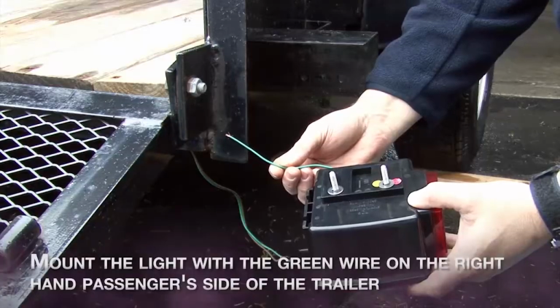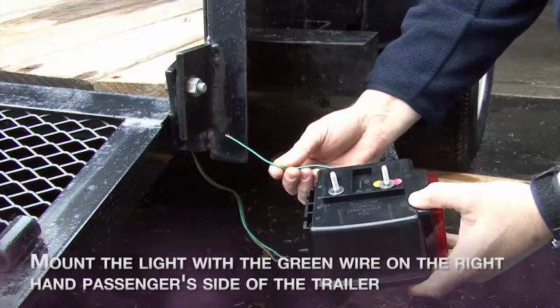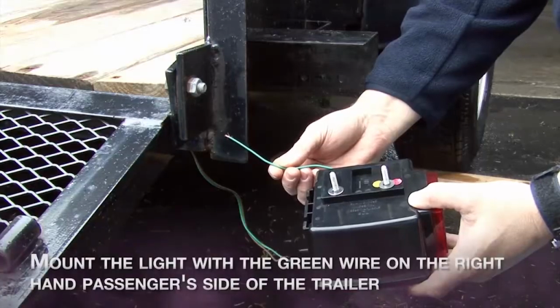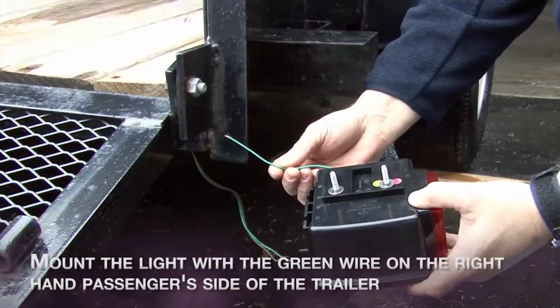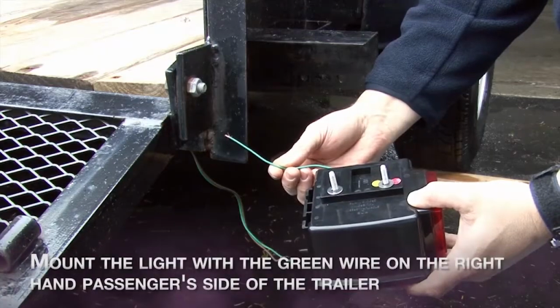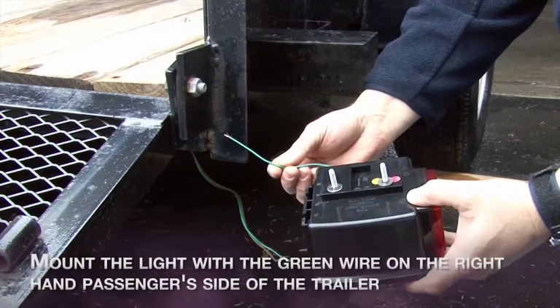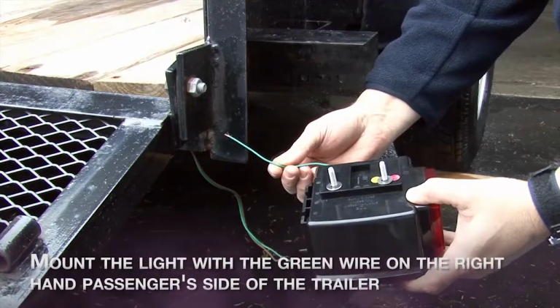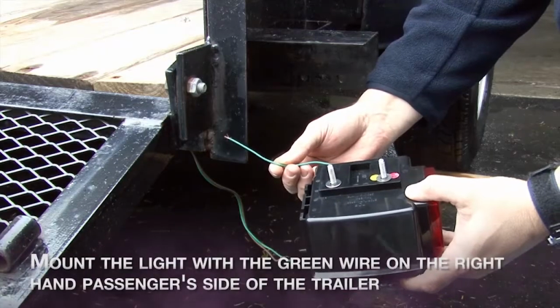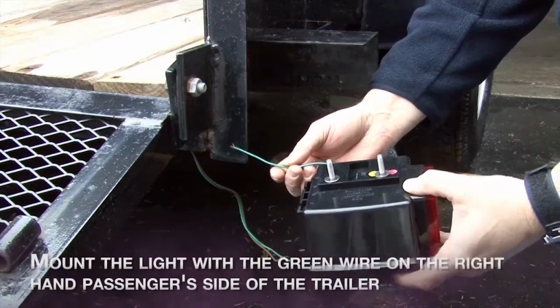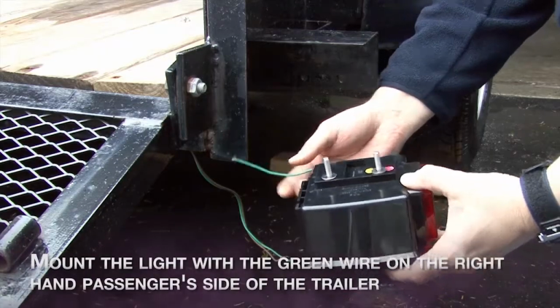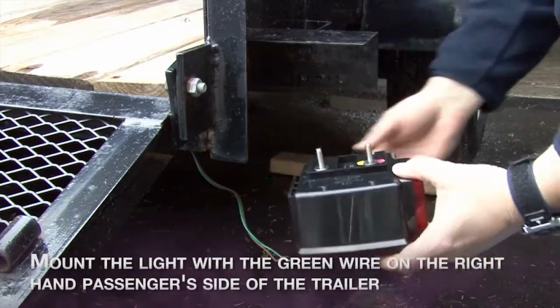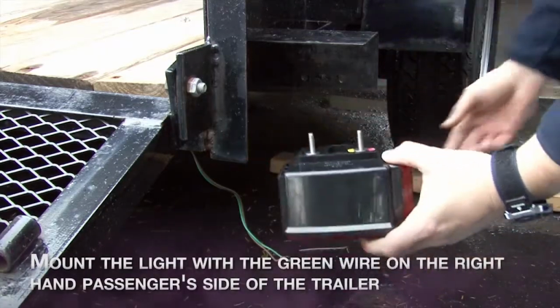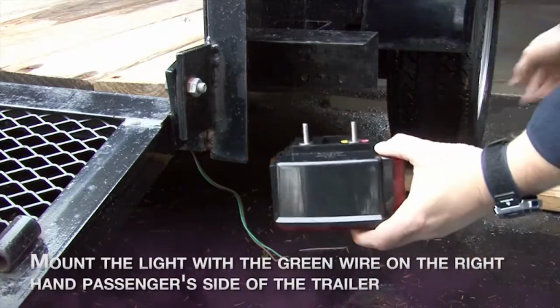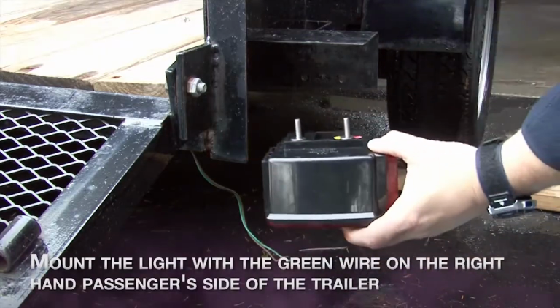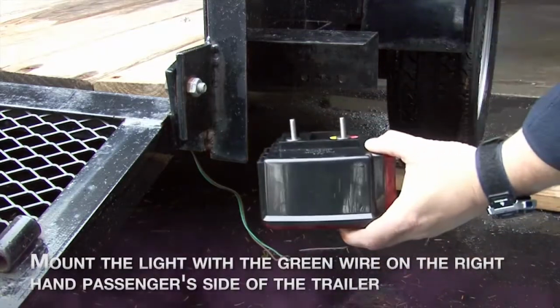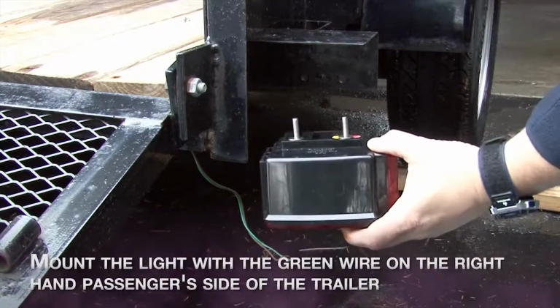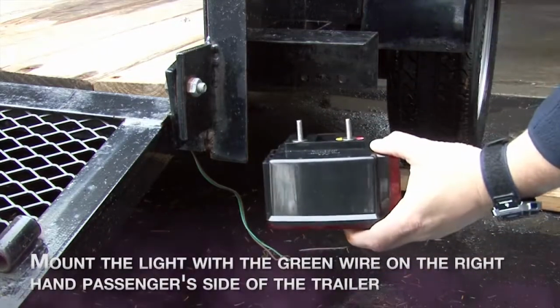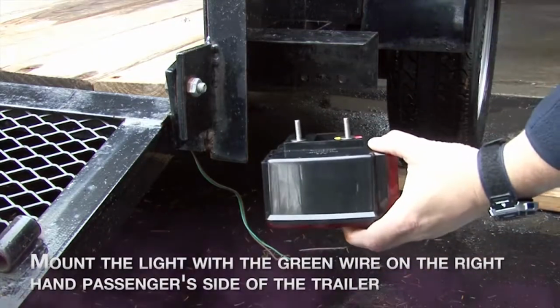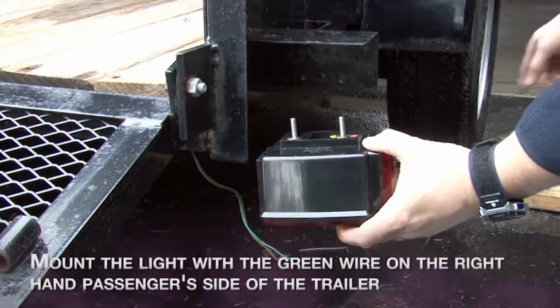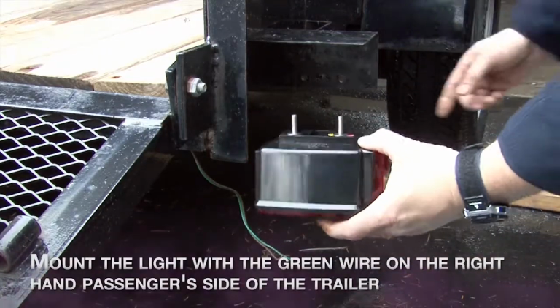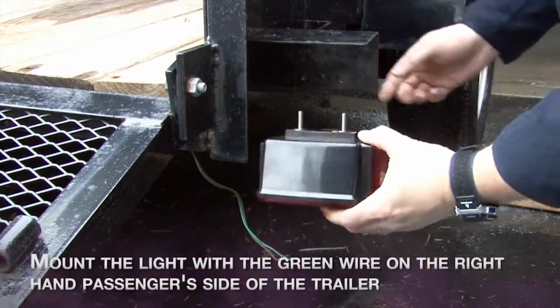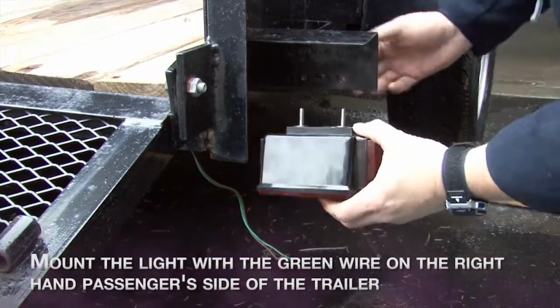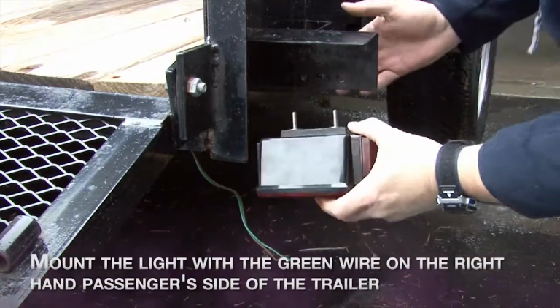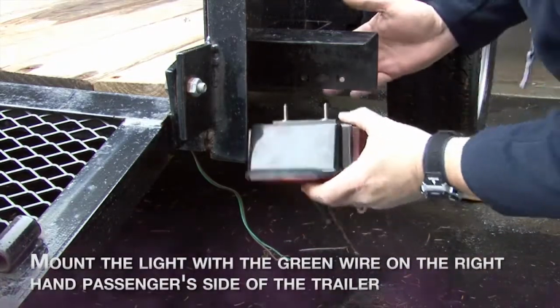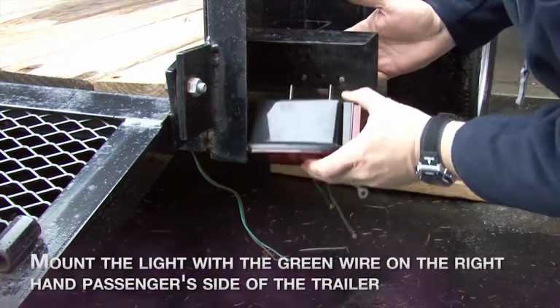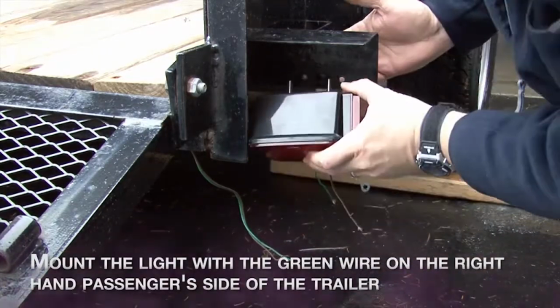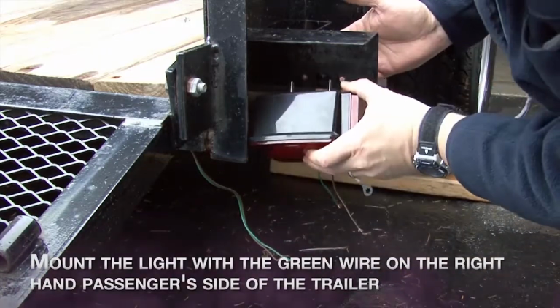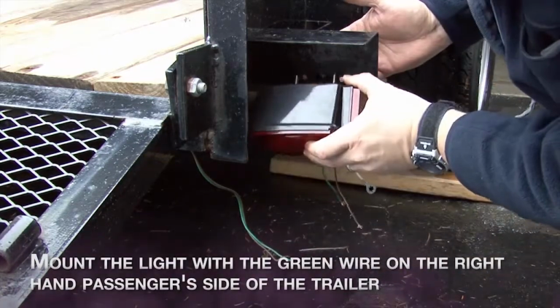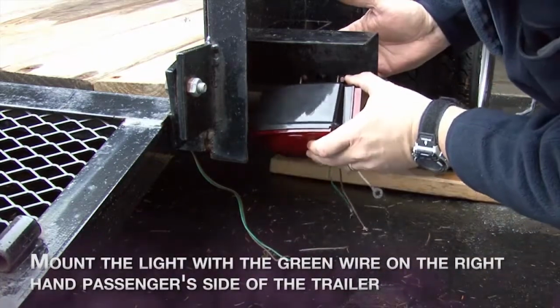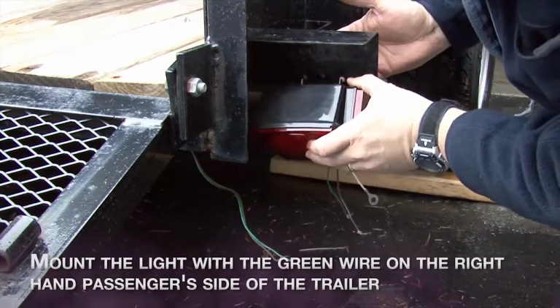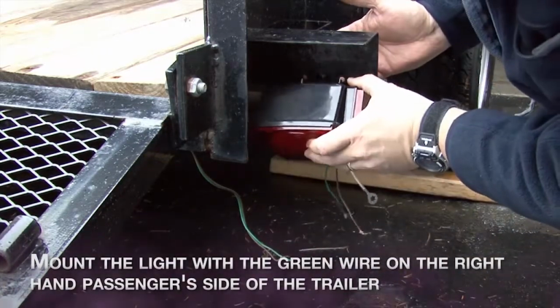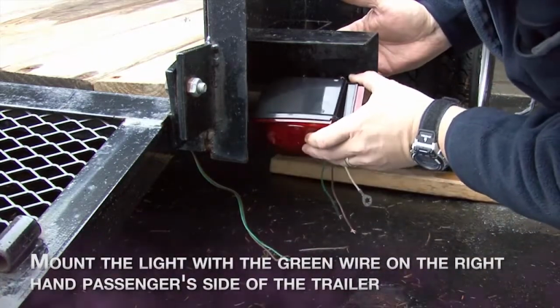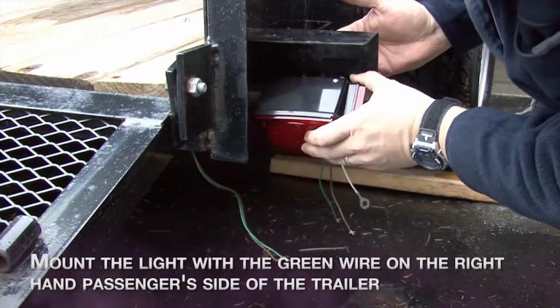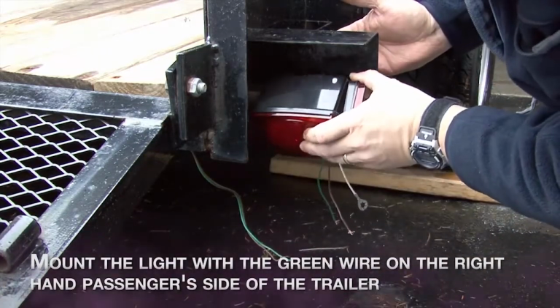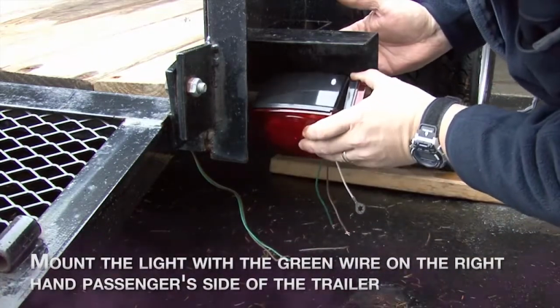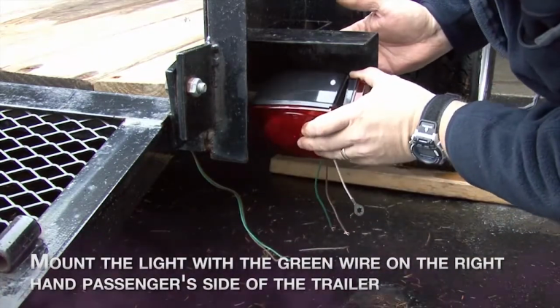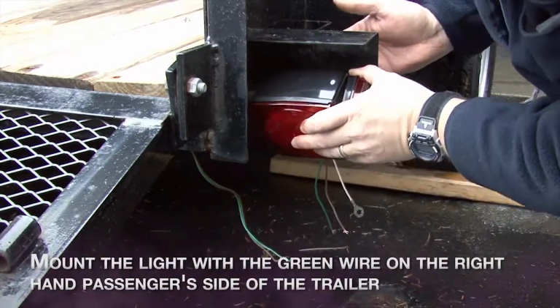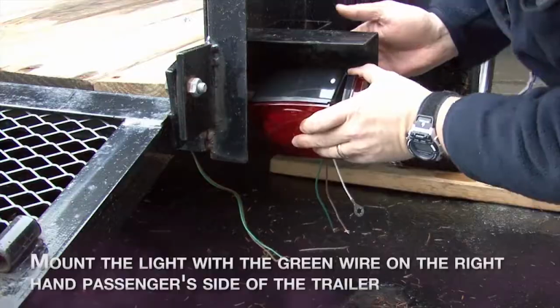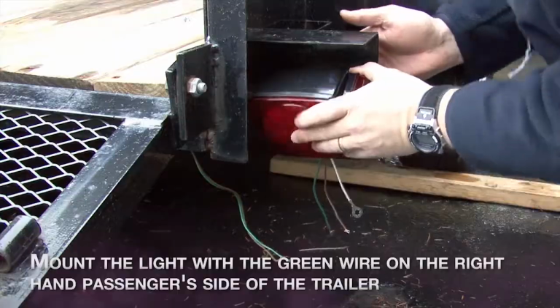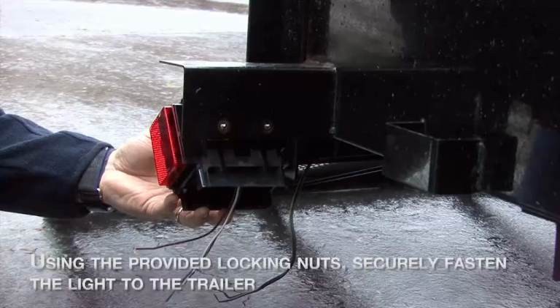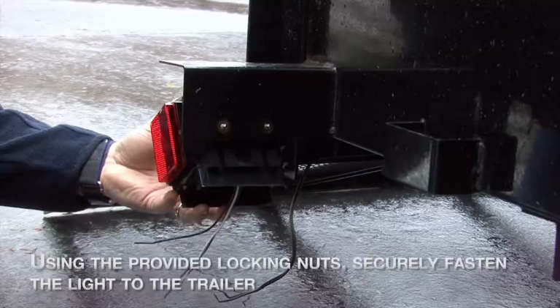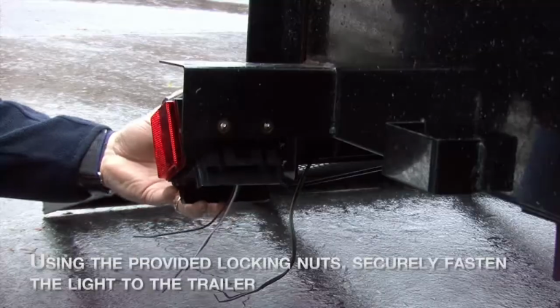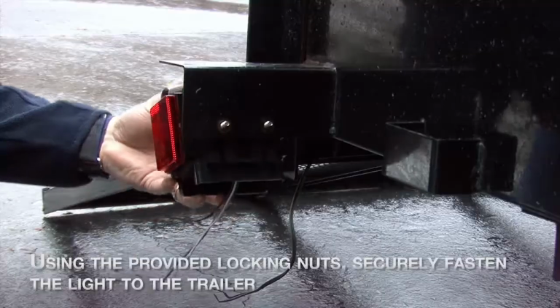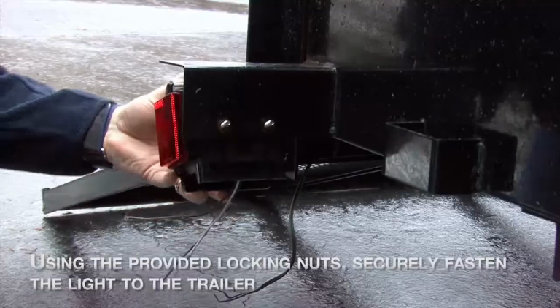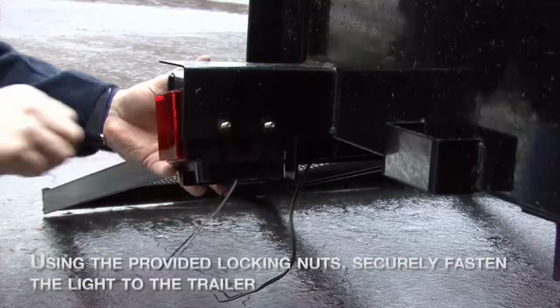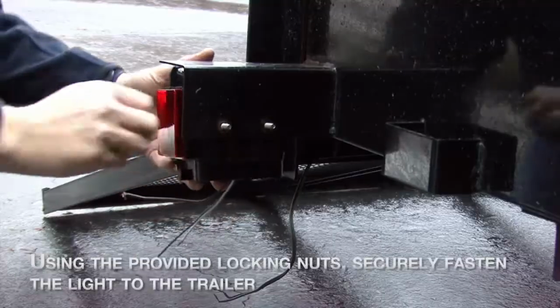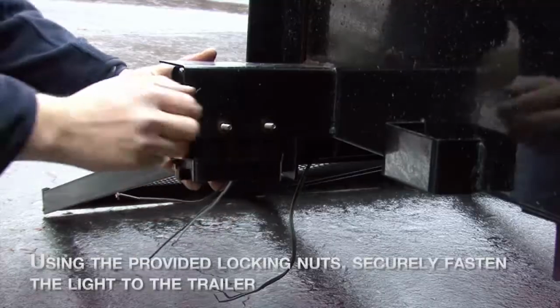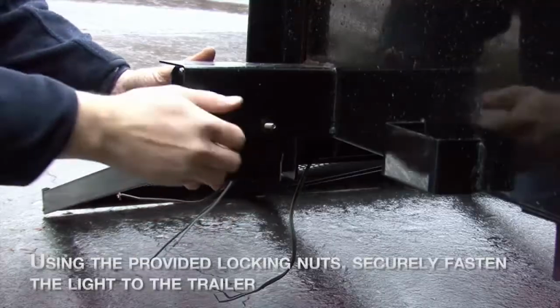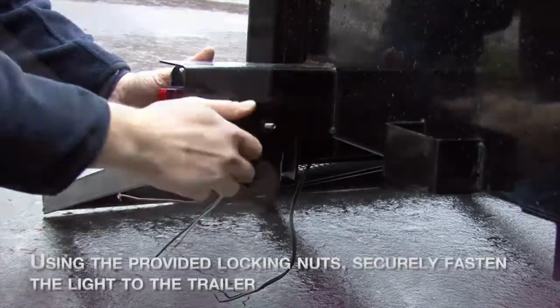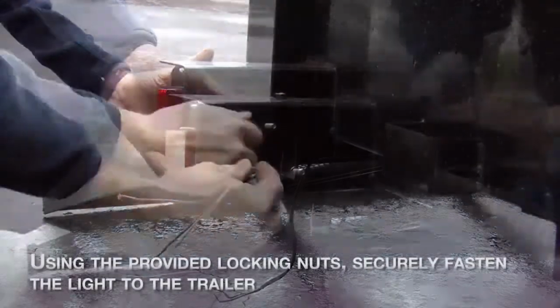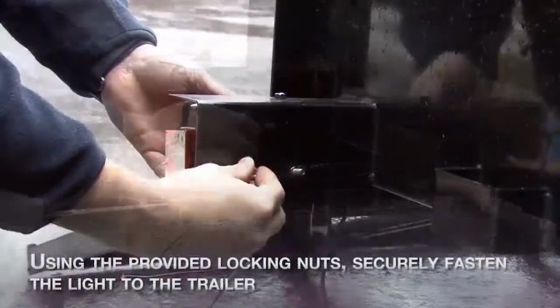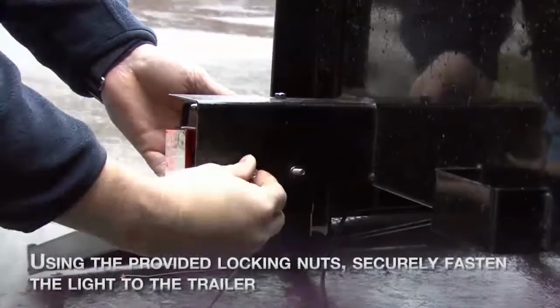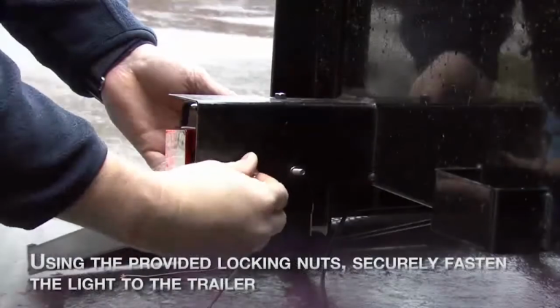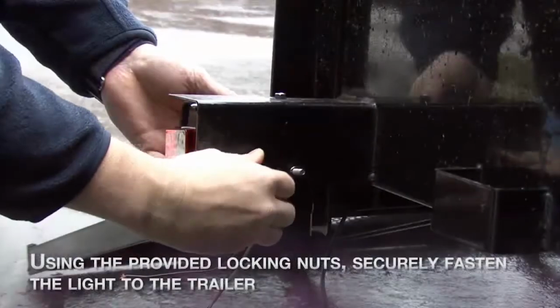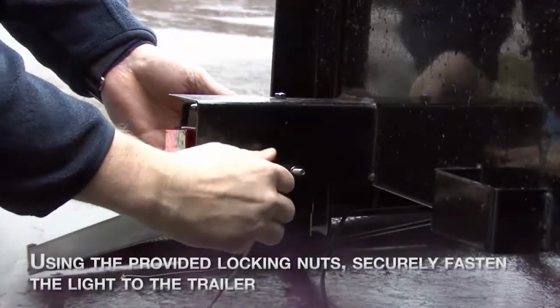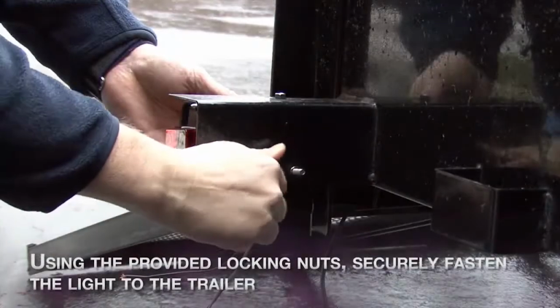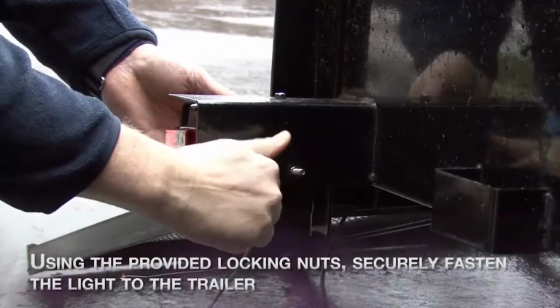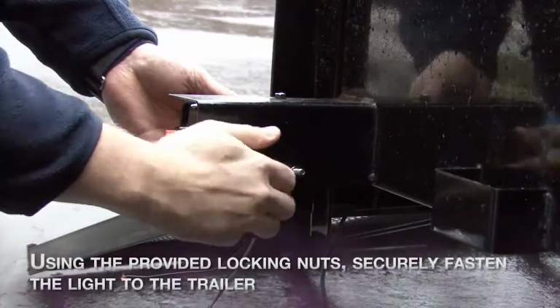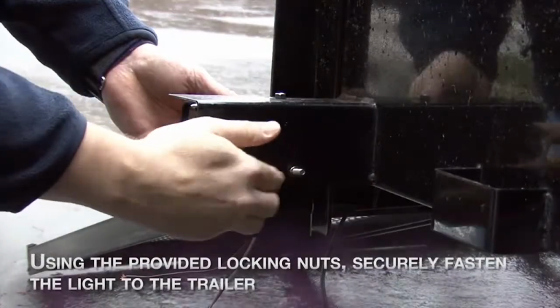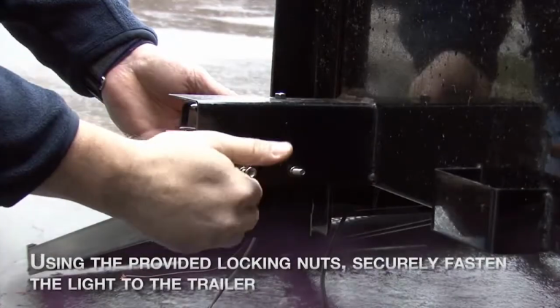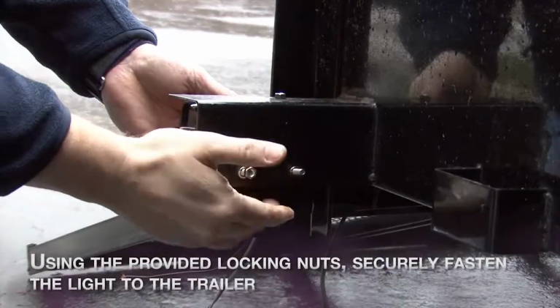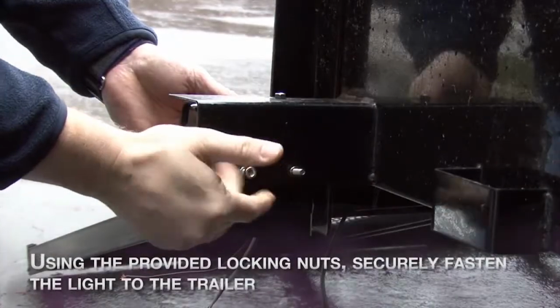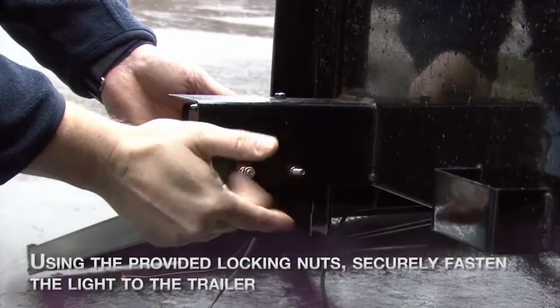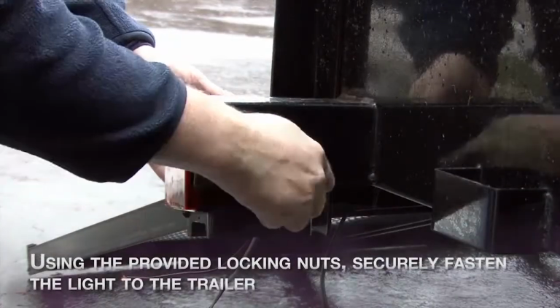Next, mount the light with the green wire to the right hand passenger side of the trailer. Using the locking nuts provided, securely fasten the light to the trailer.